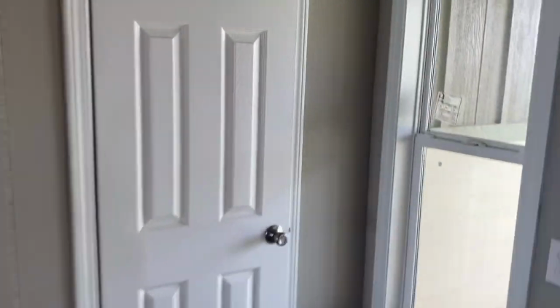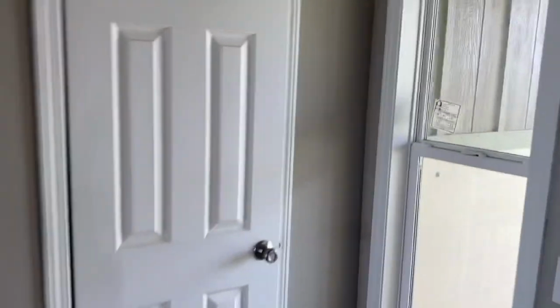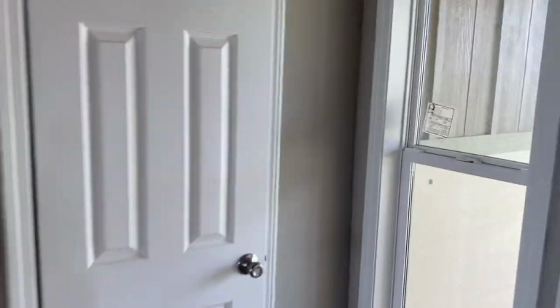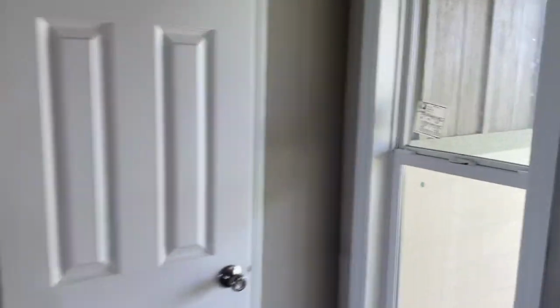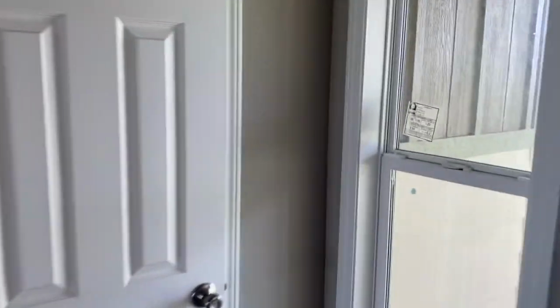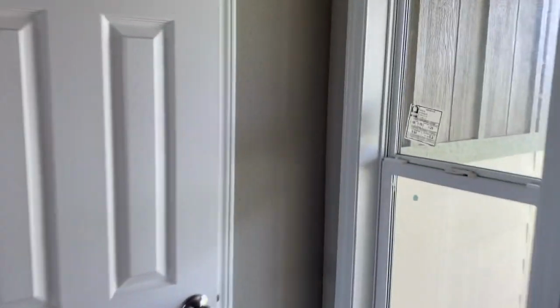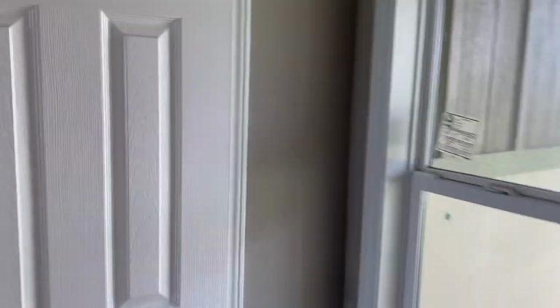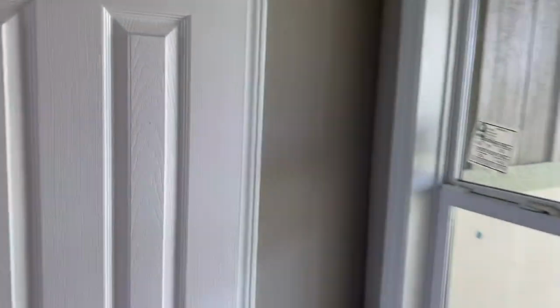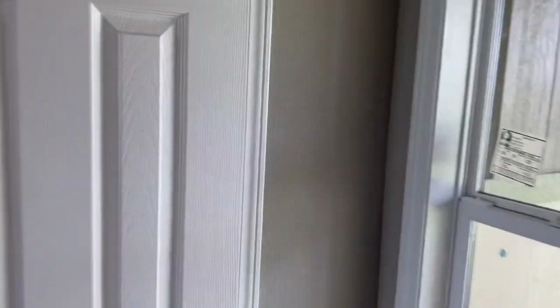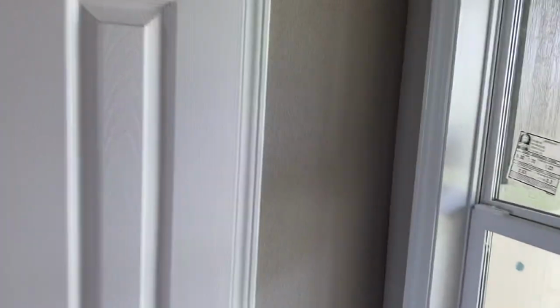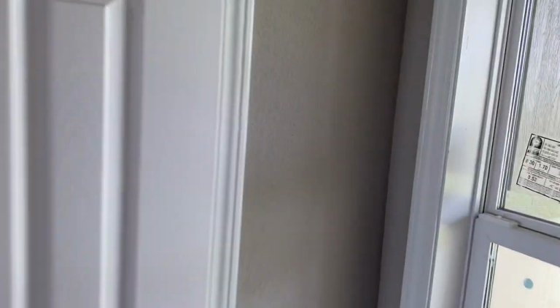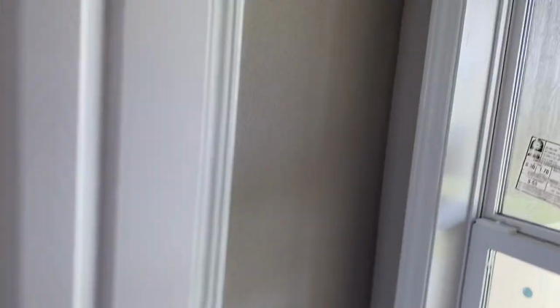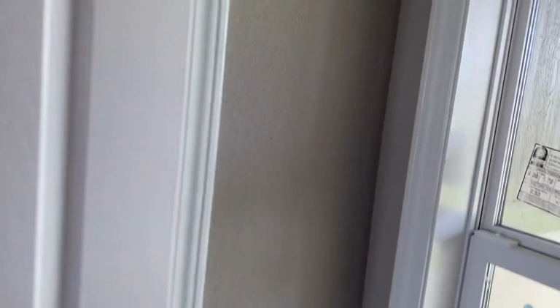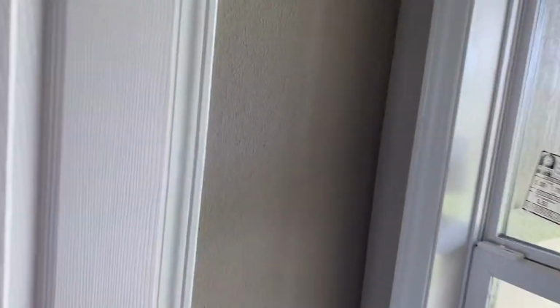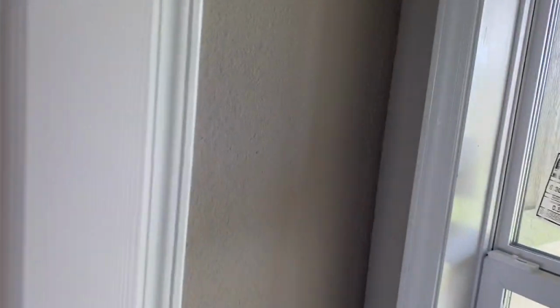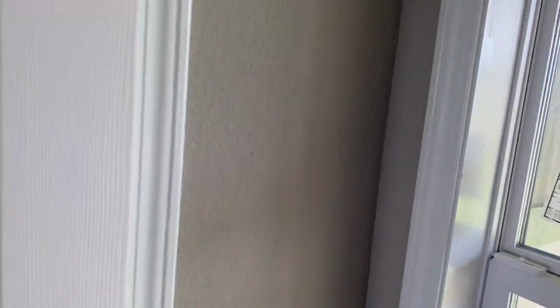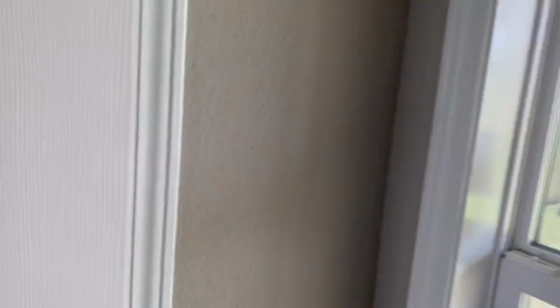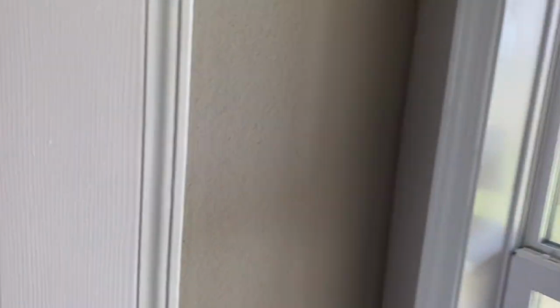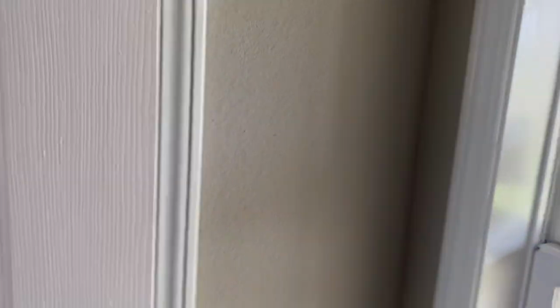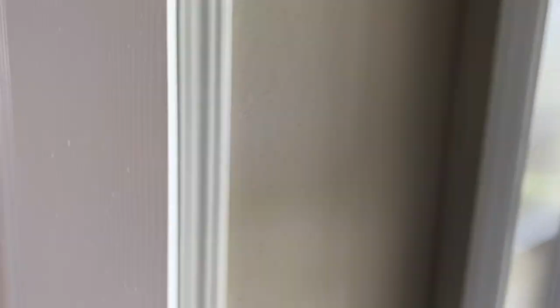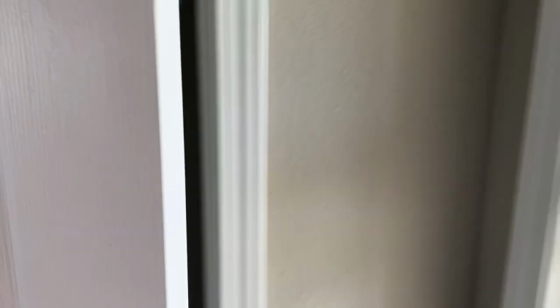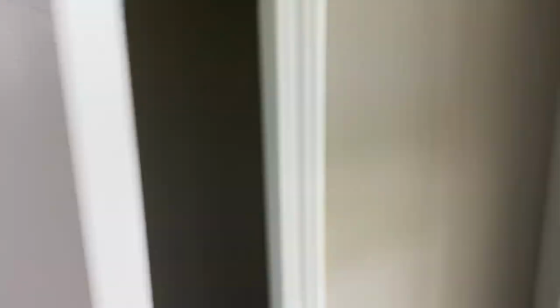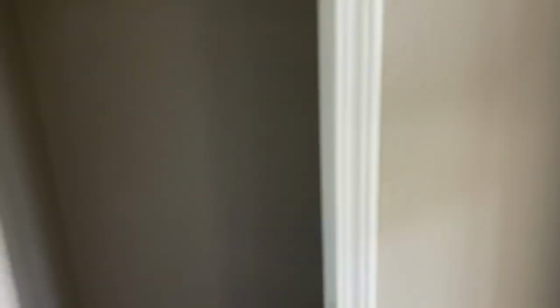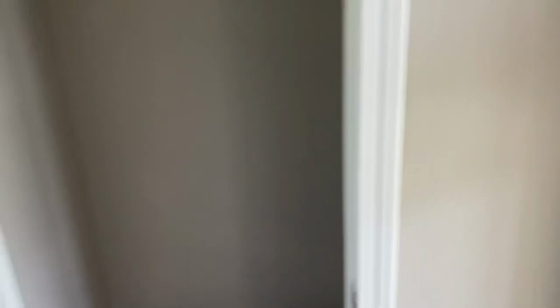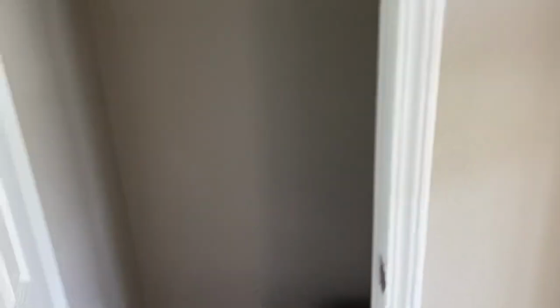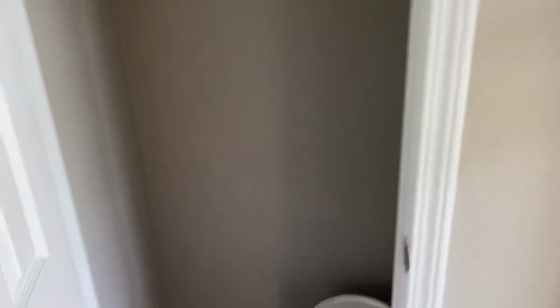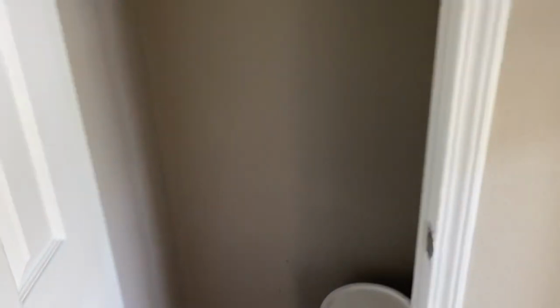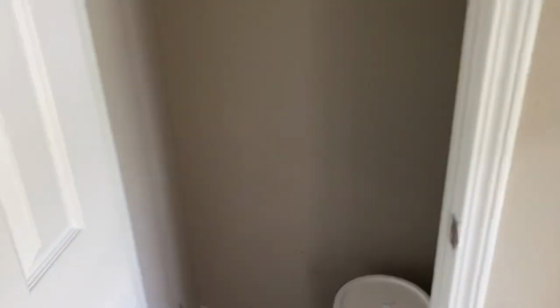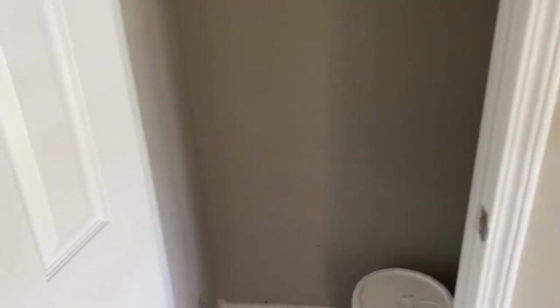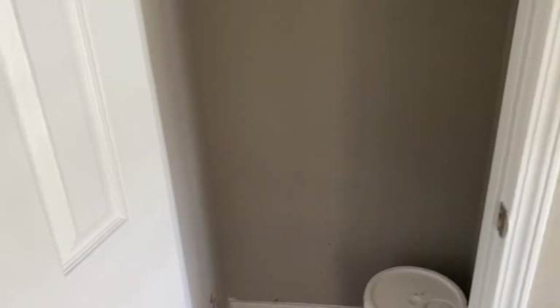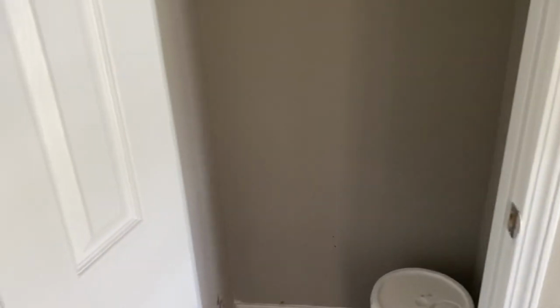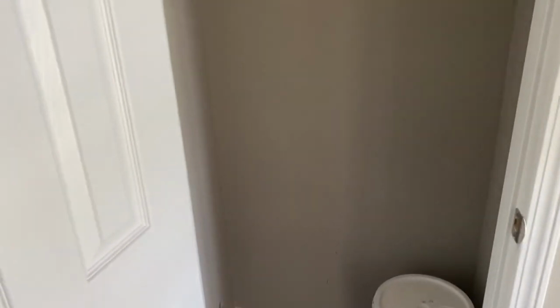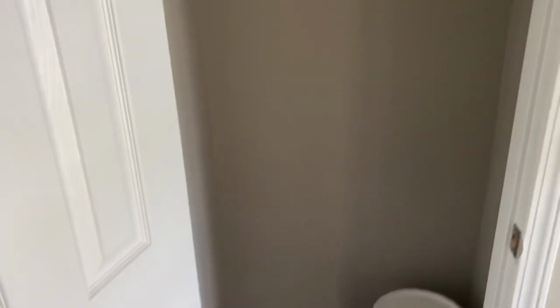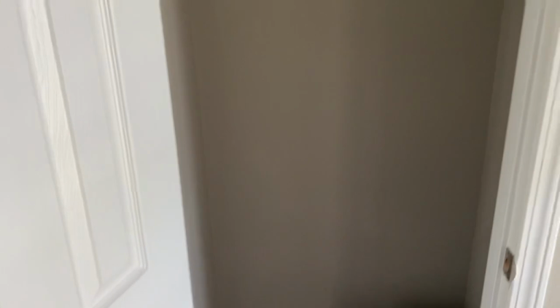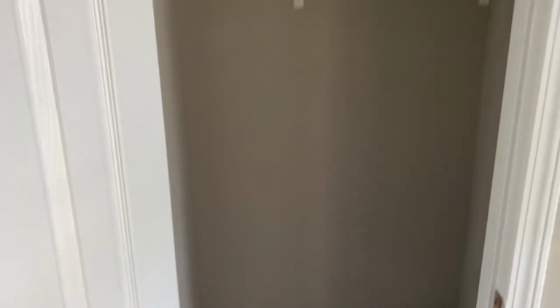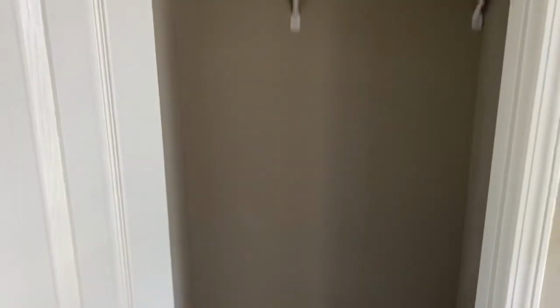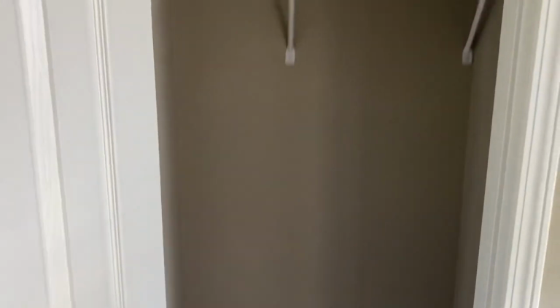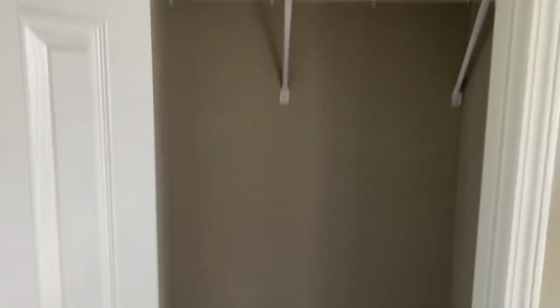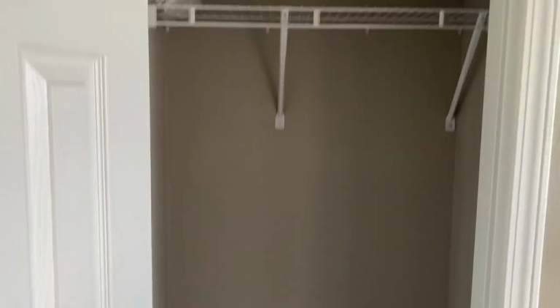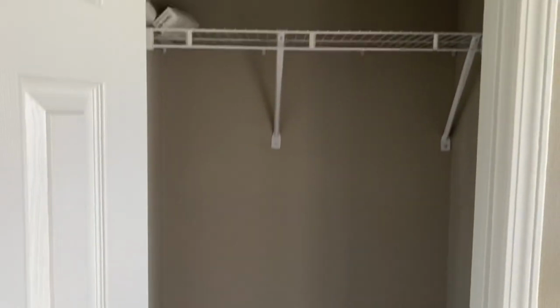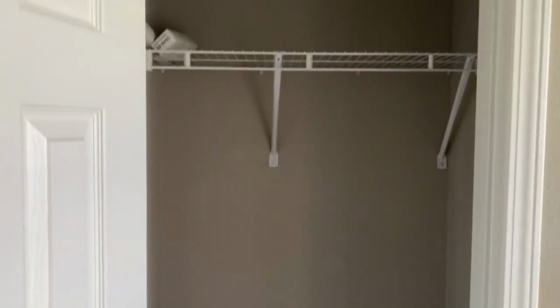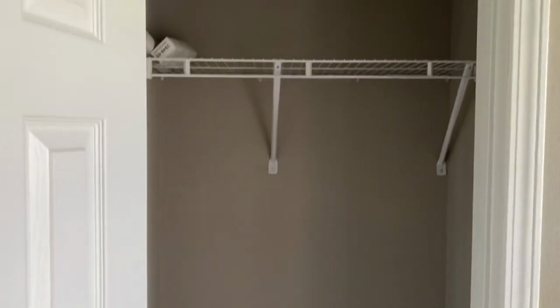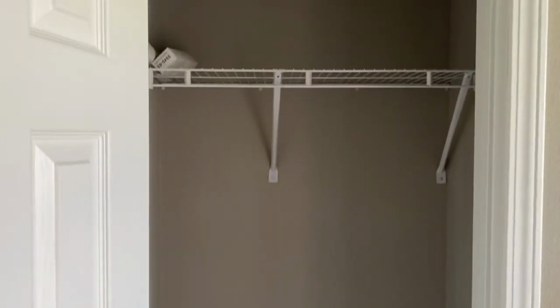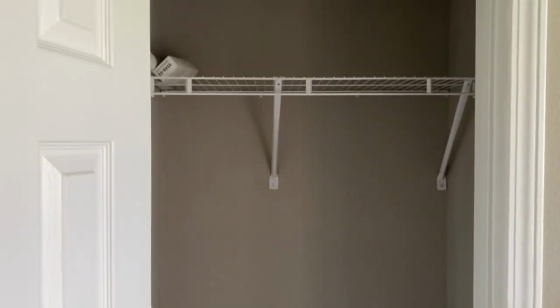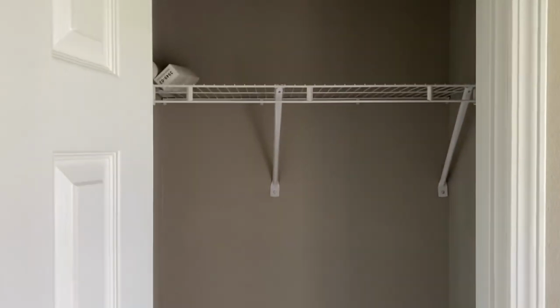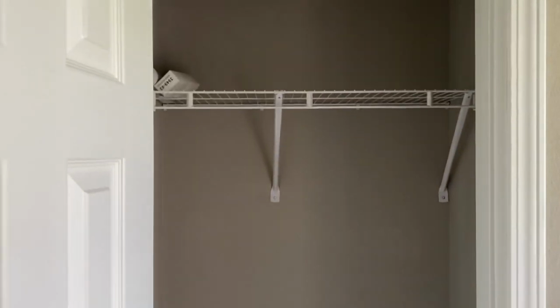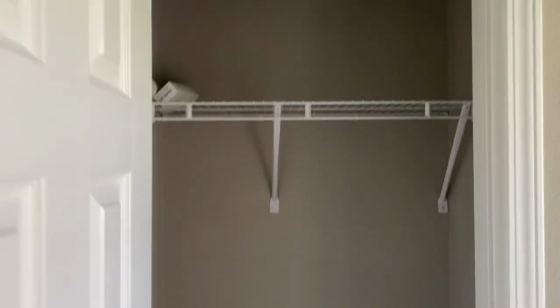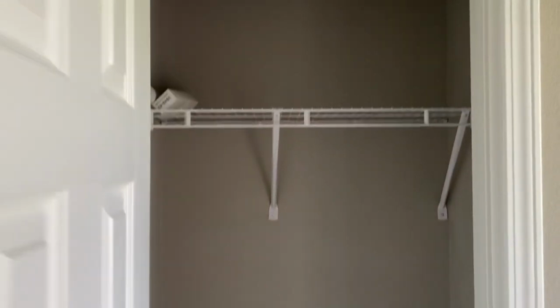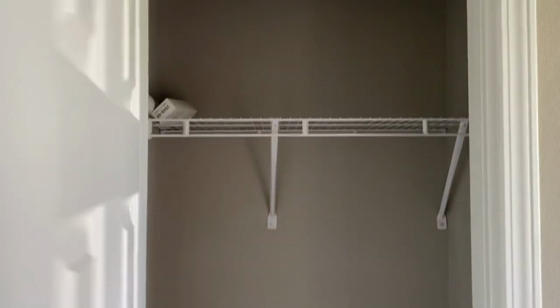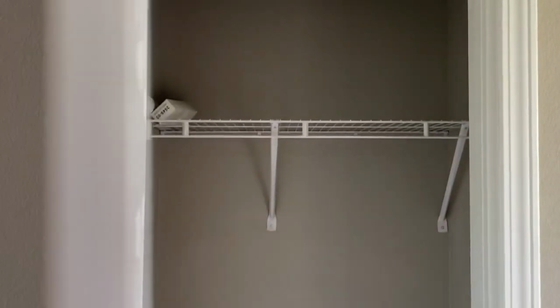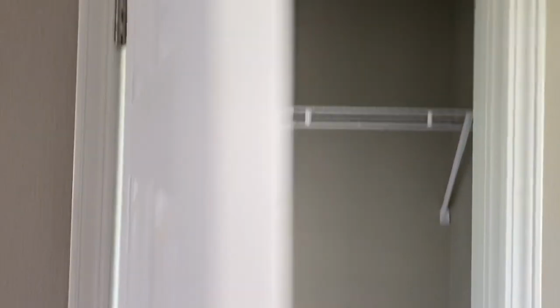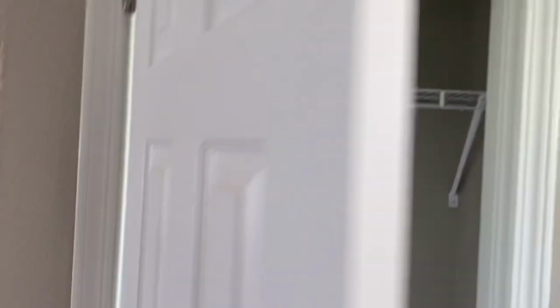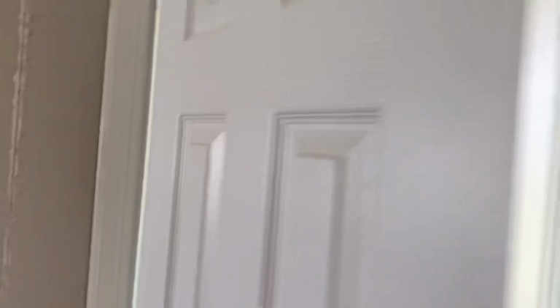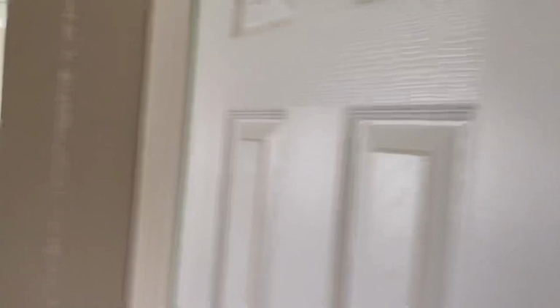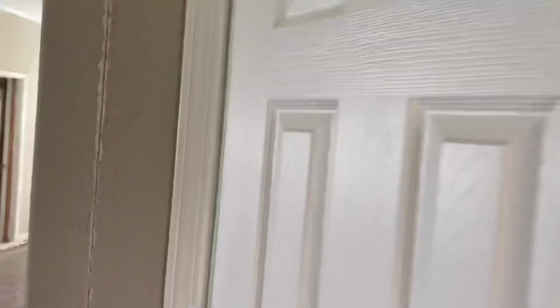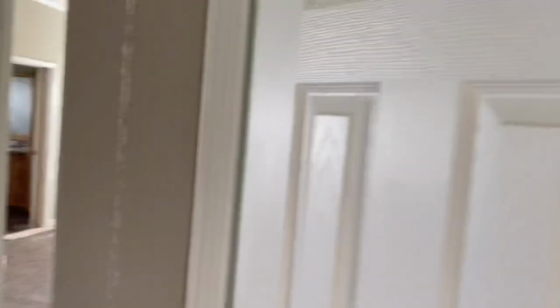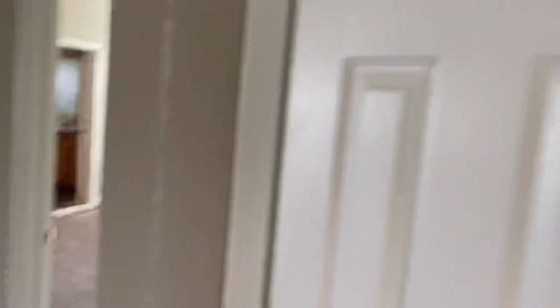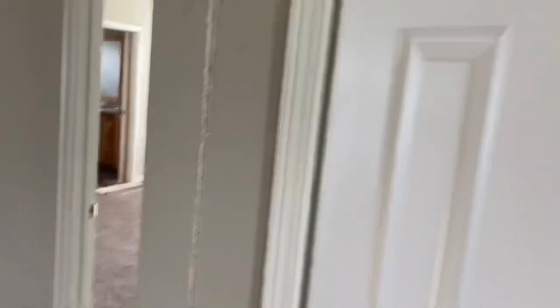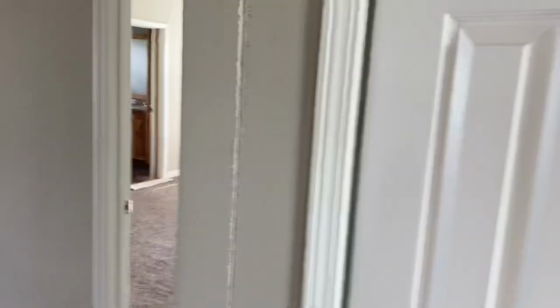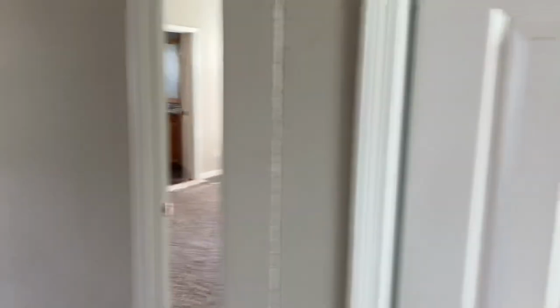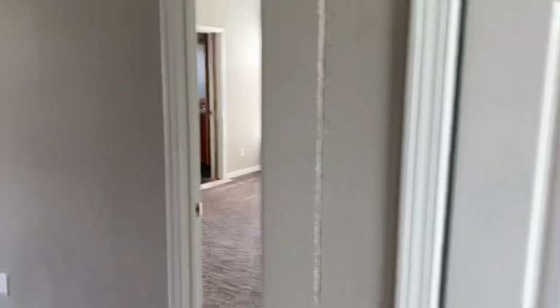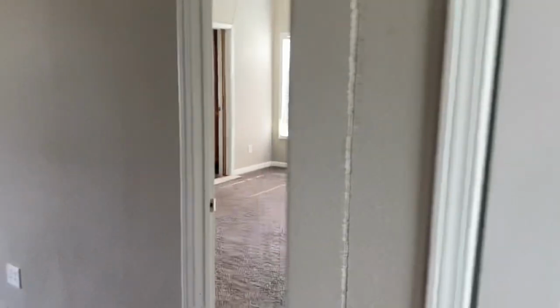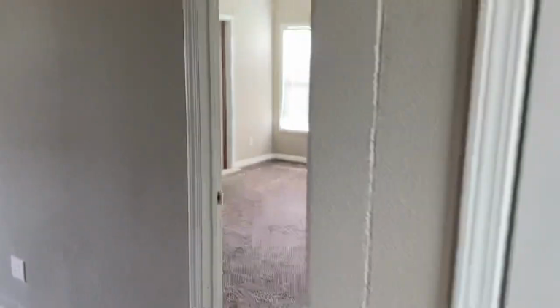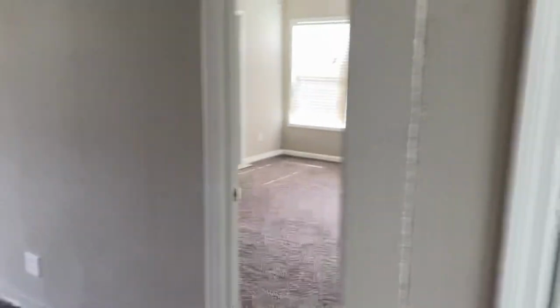Before we go check out the master bedroom, you have another hall closet. Like I said, tons of storage in this house.